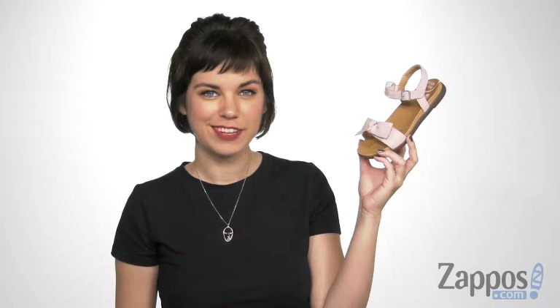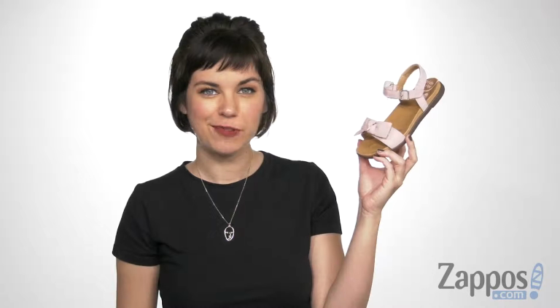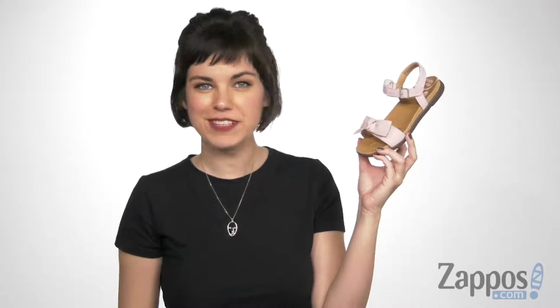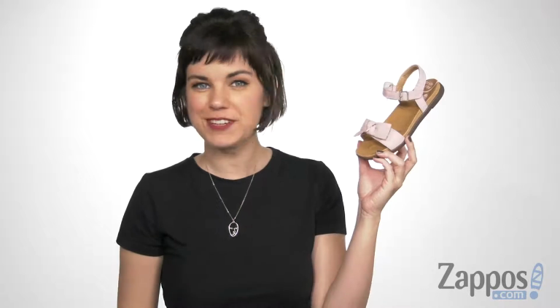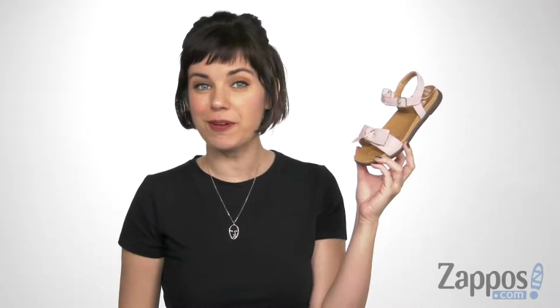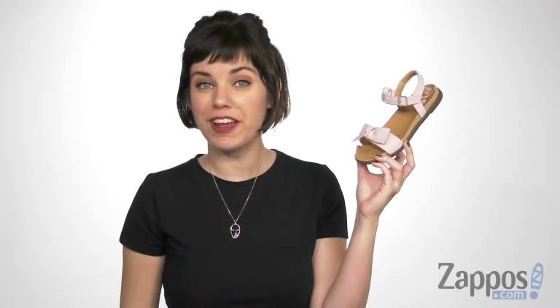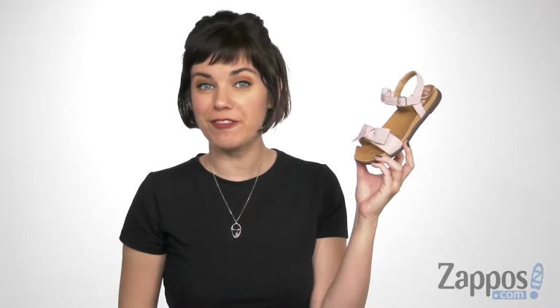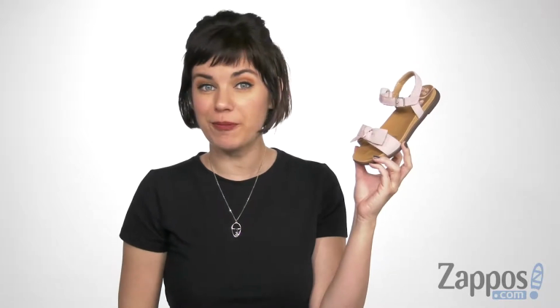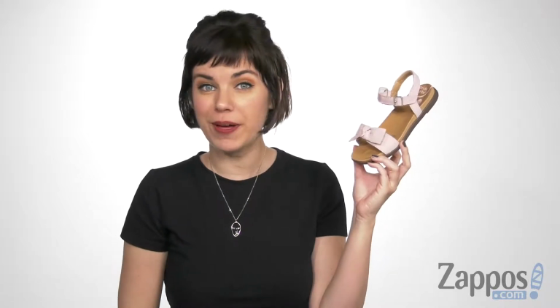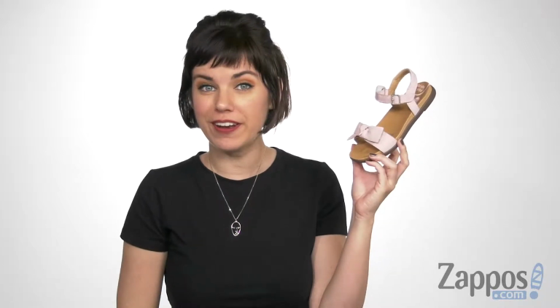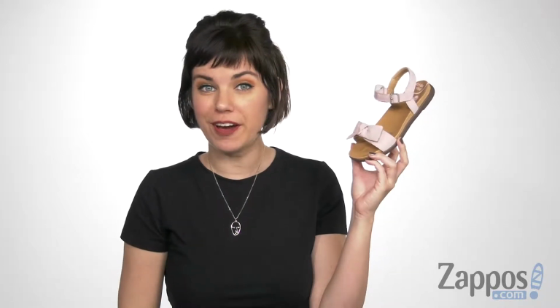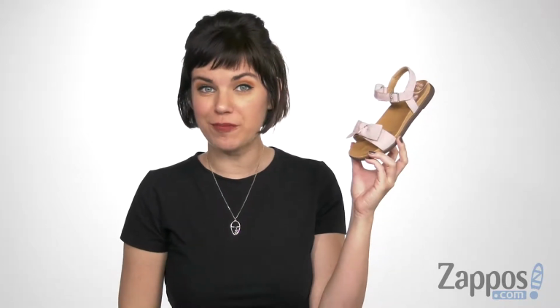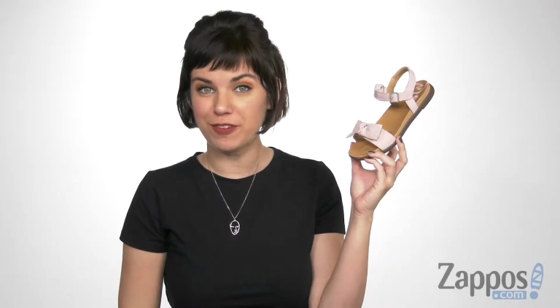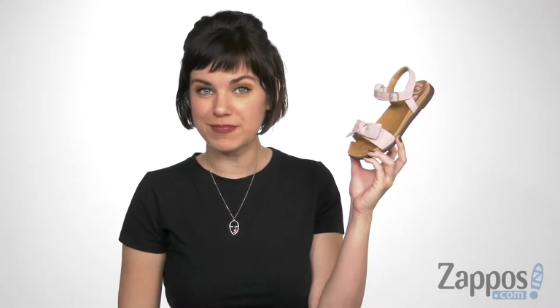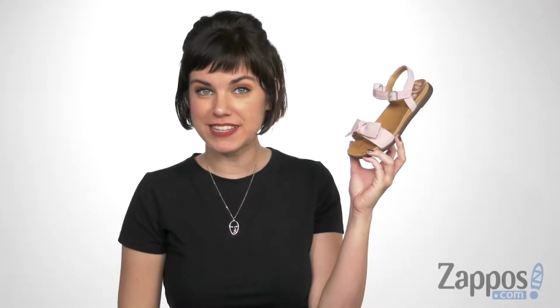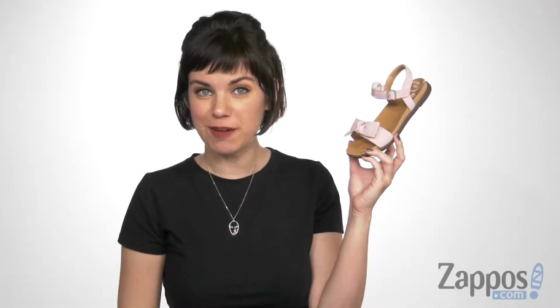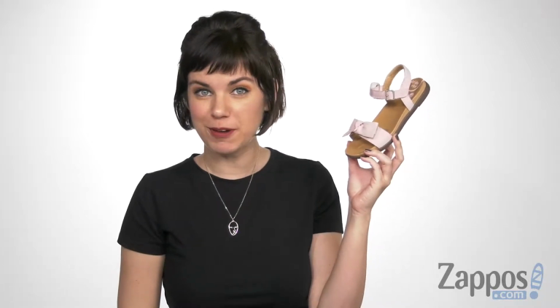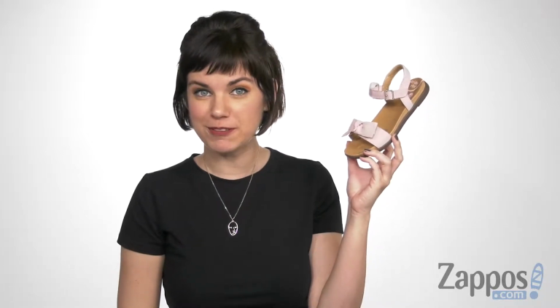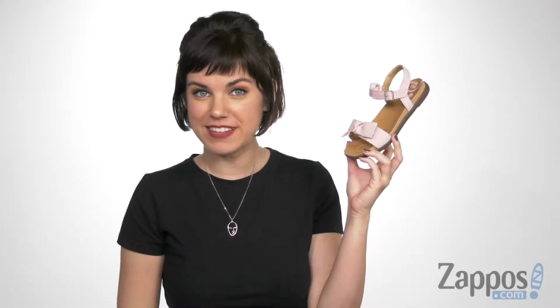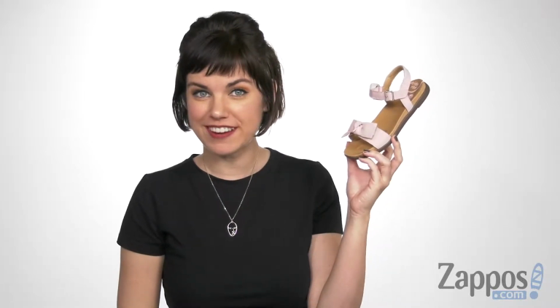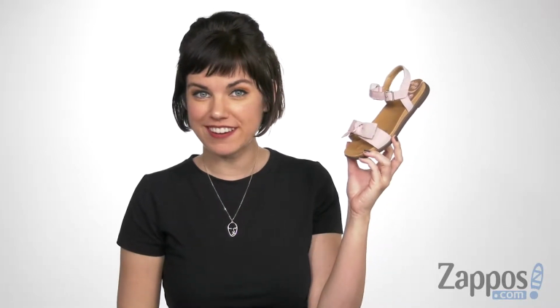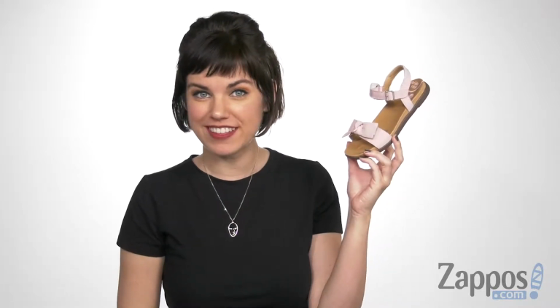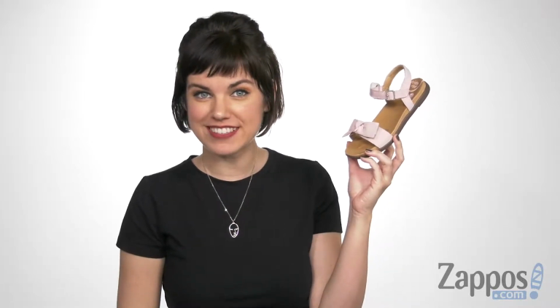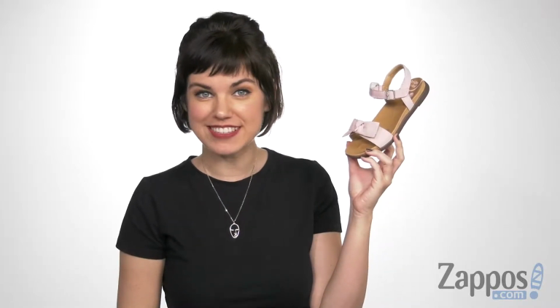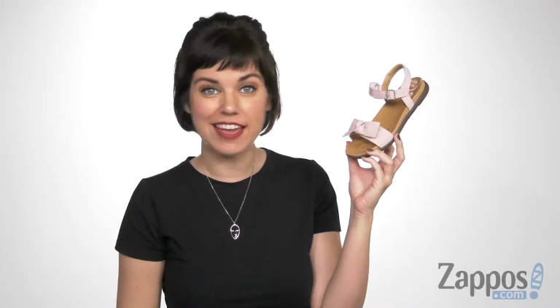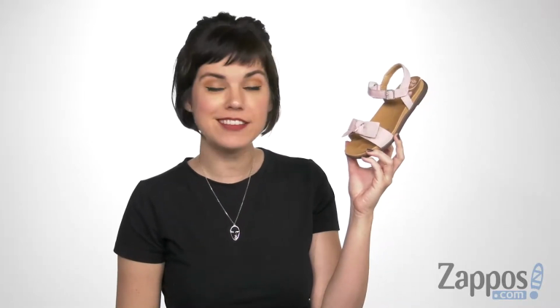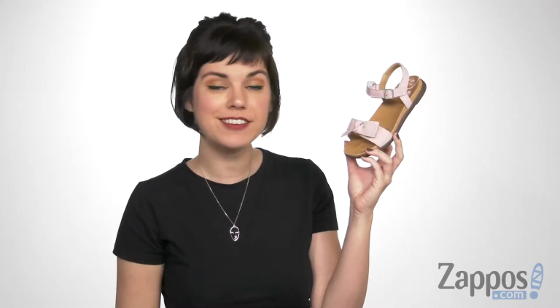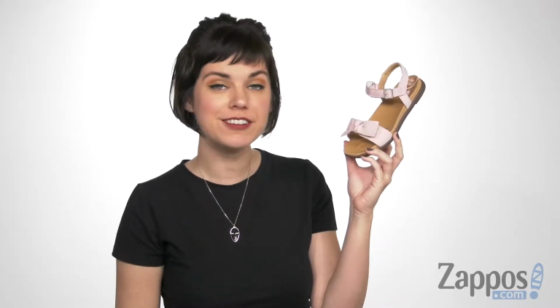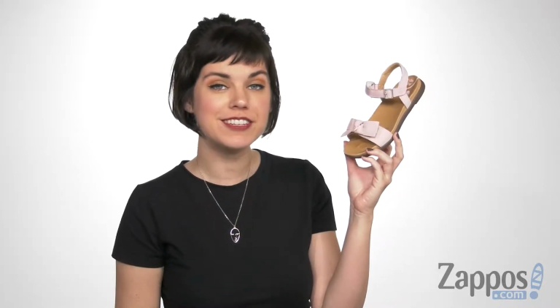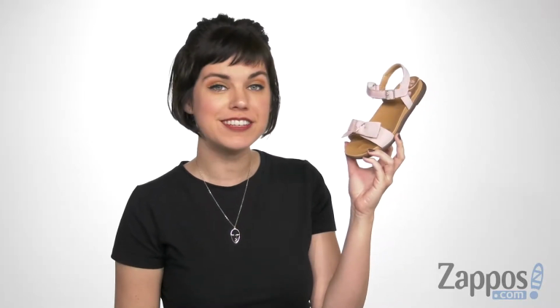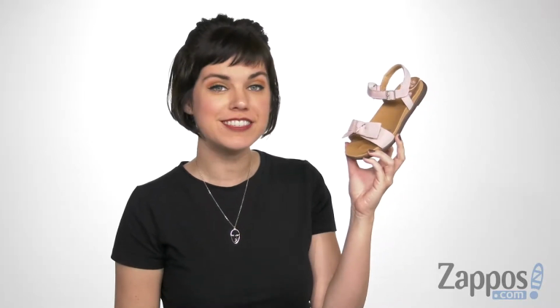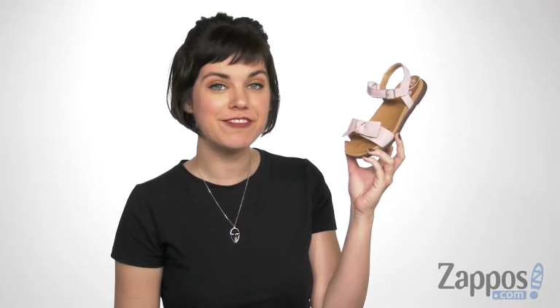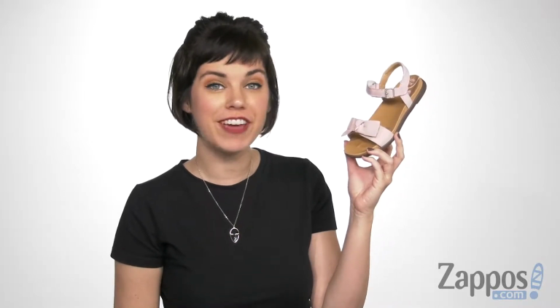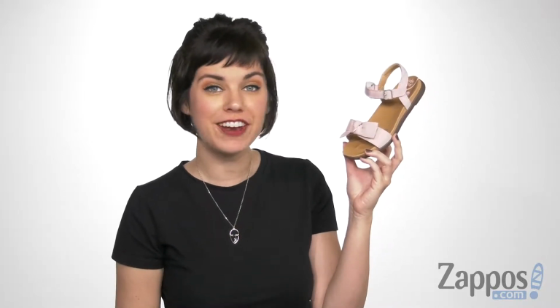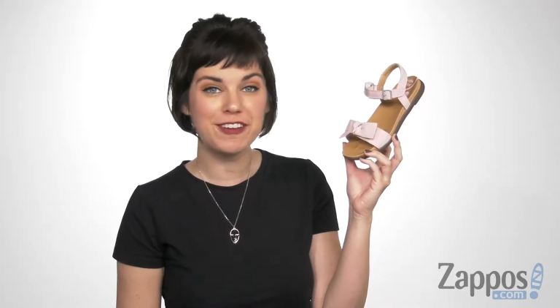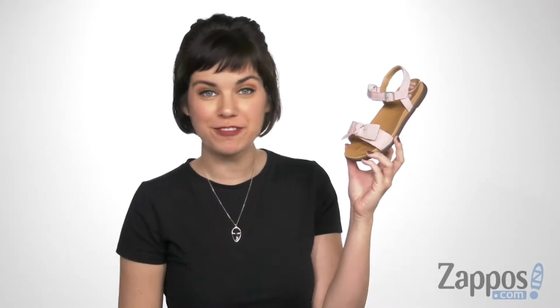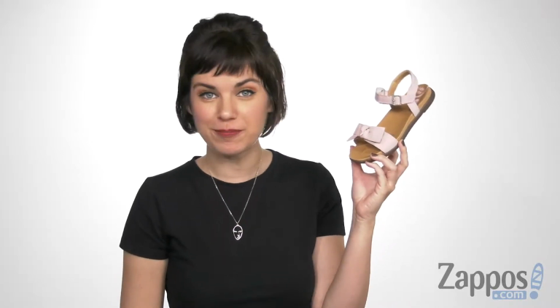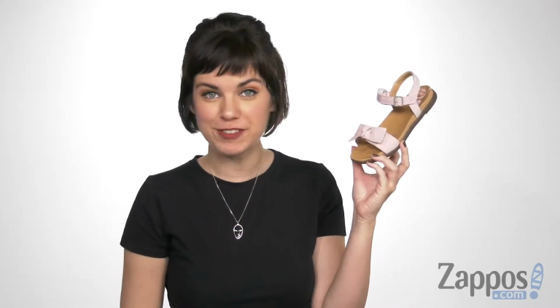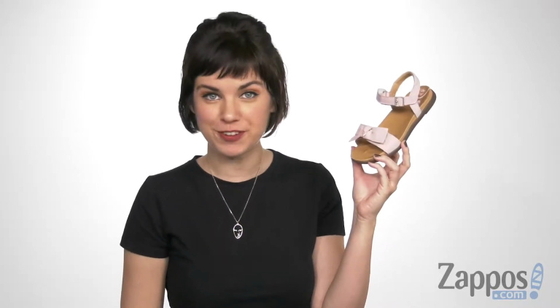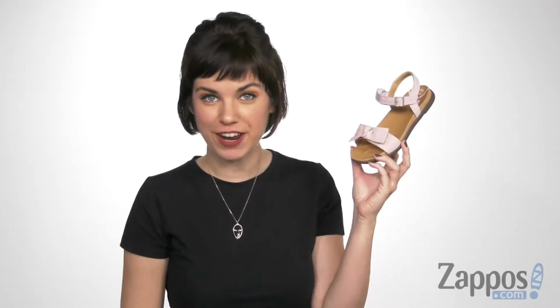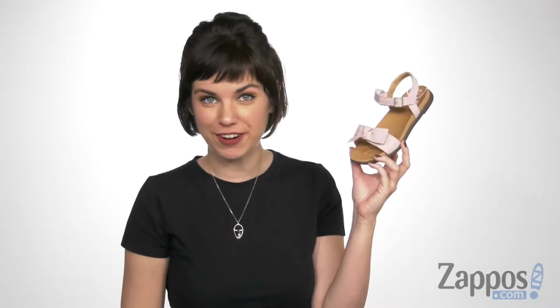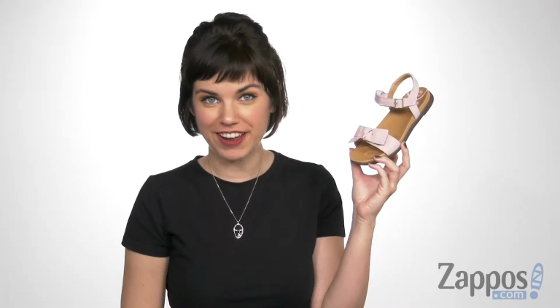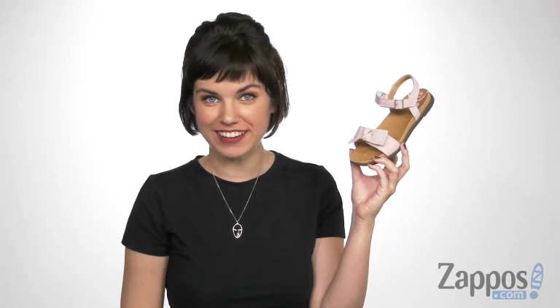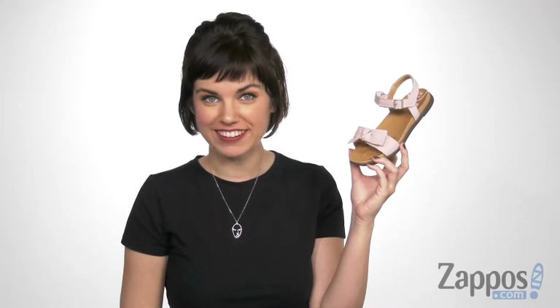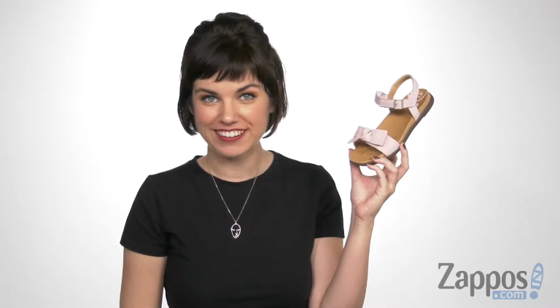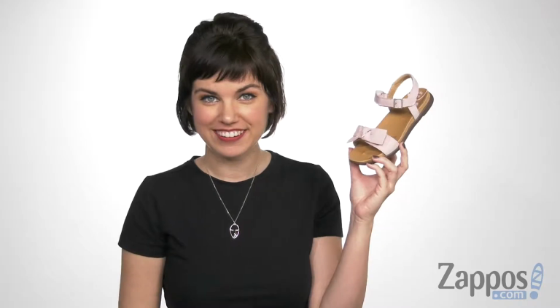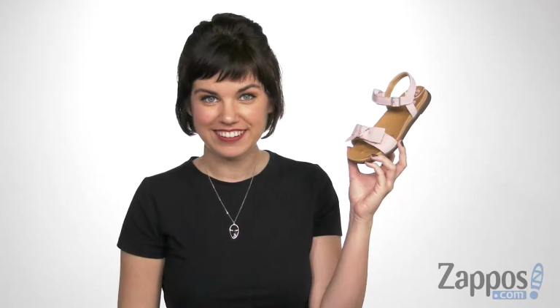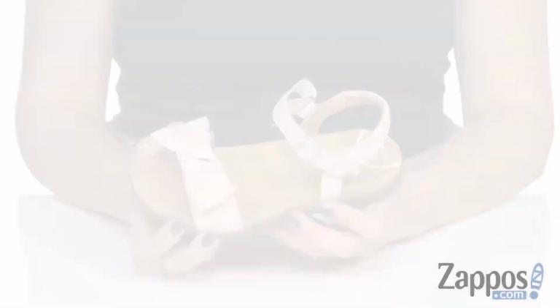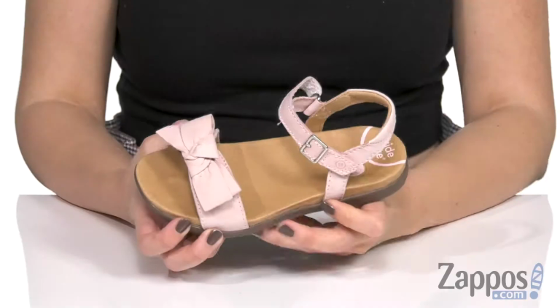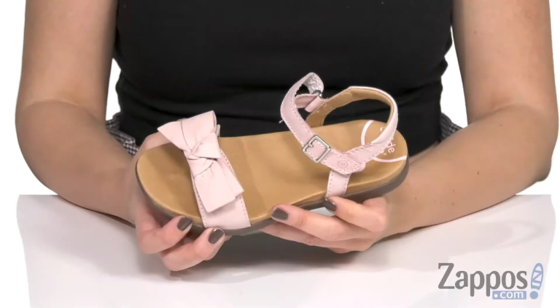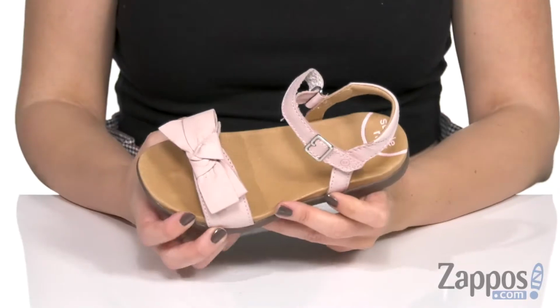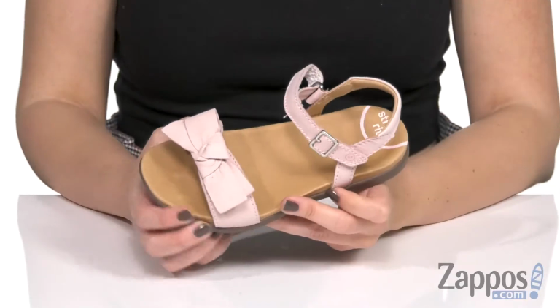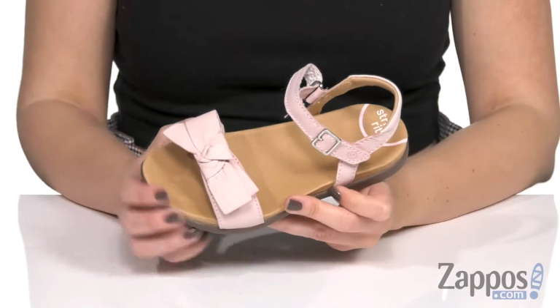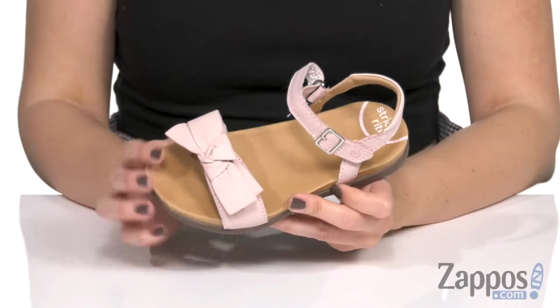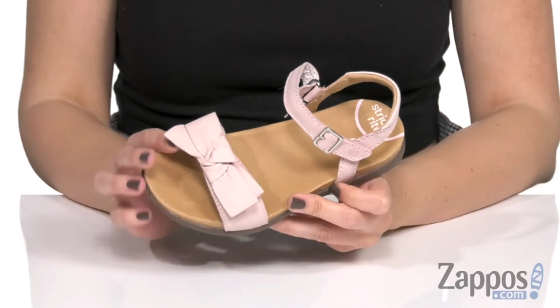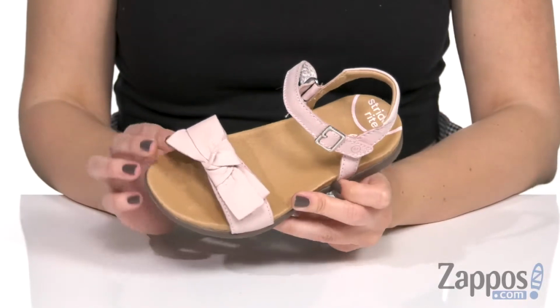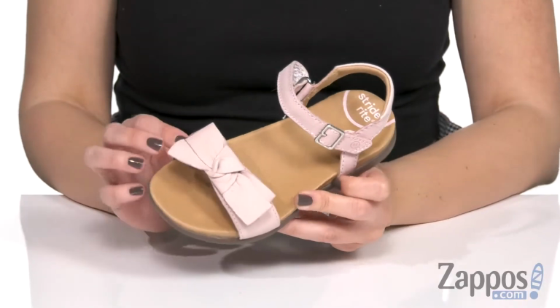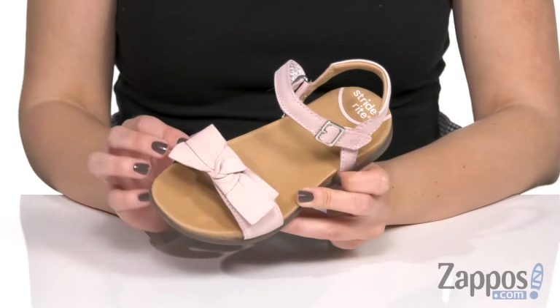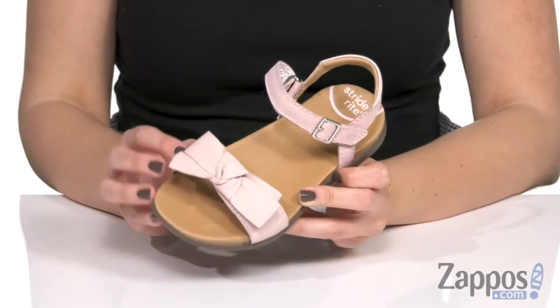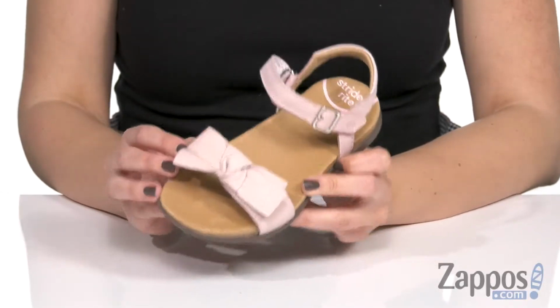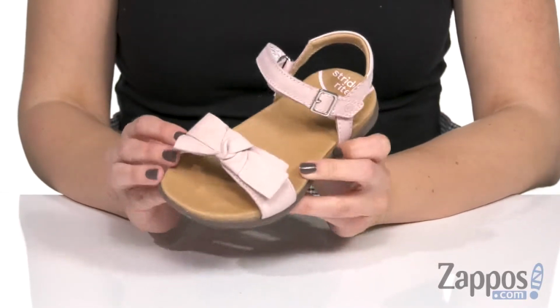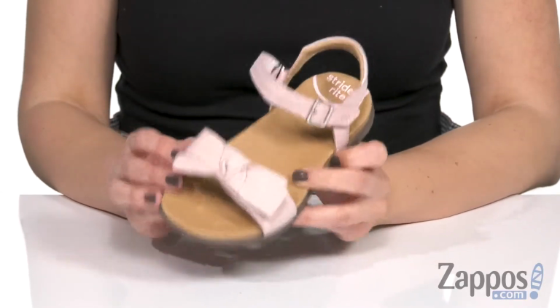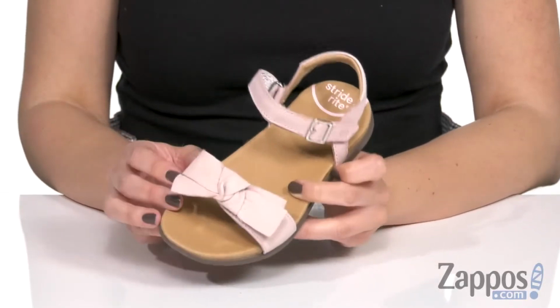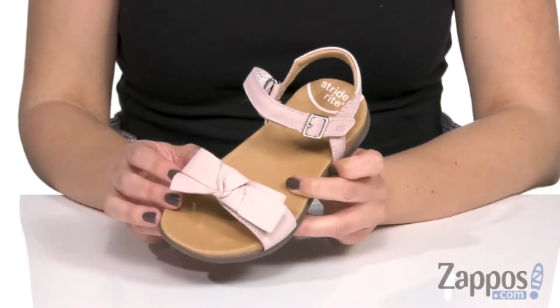What's going on everyone? I'm Autumn from Zappos, and this is the SRT Savannah from Stride Rite. These darling sandals have a premium leather upper with a cute little bow accent at the front strap.